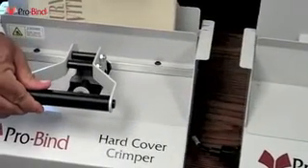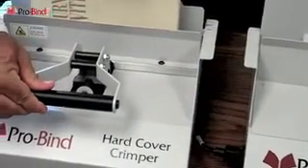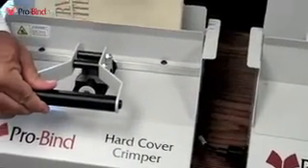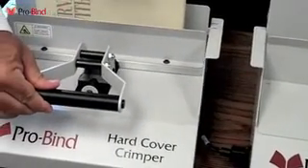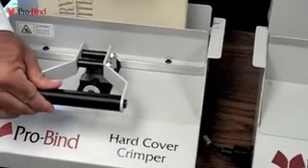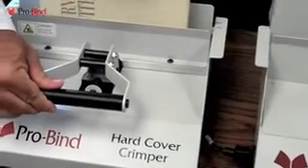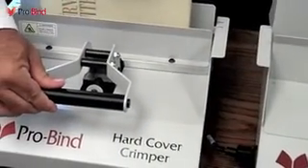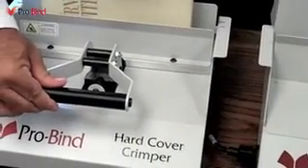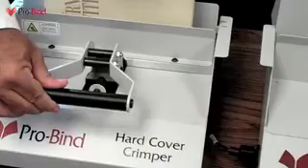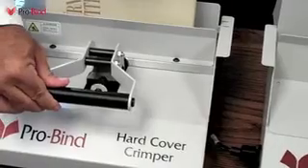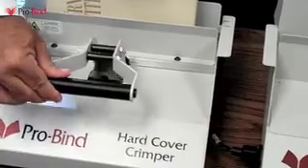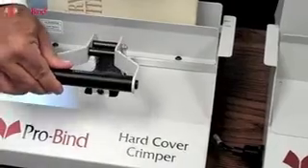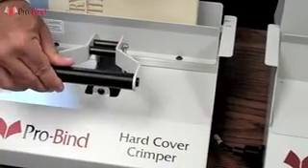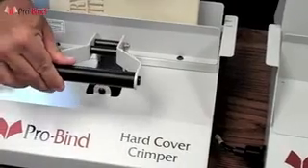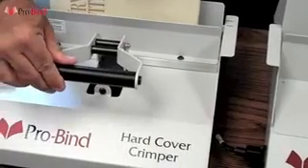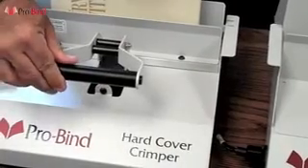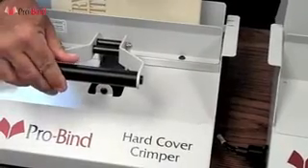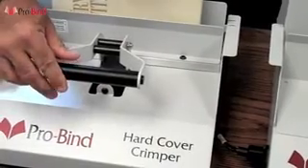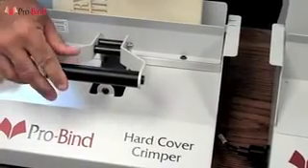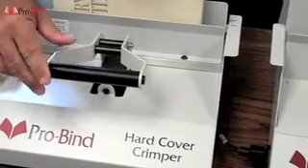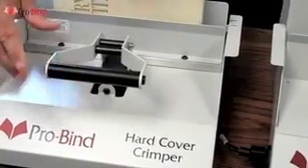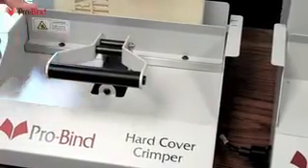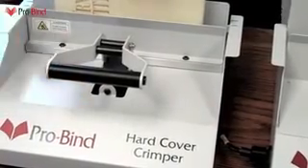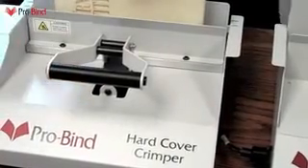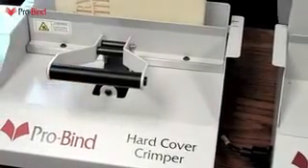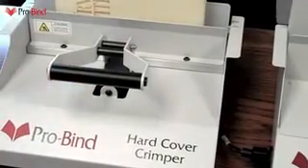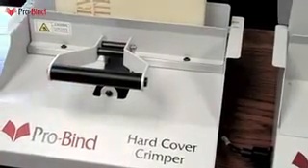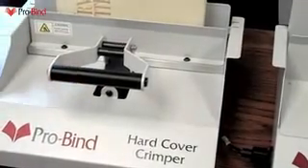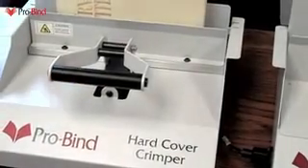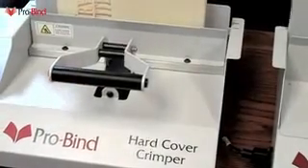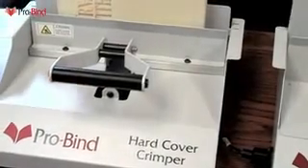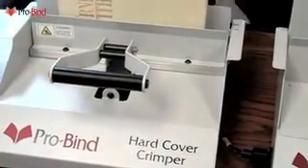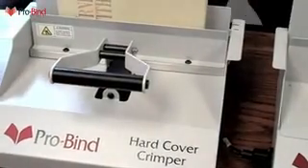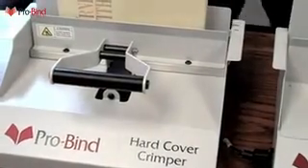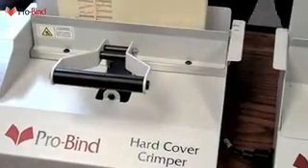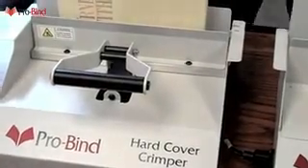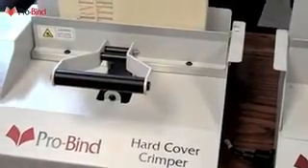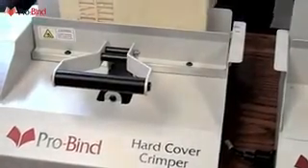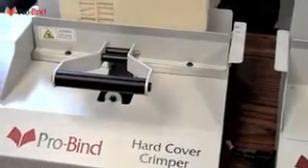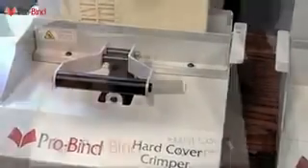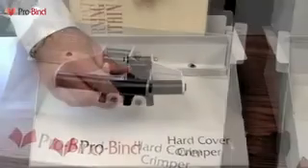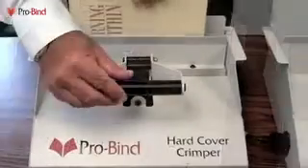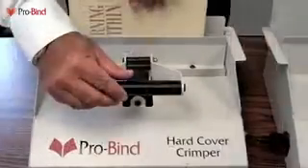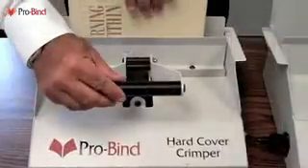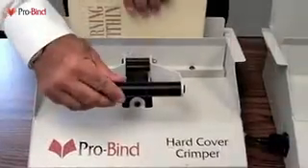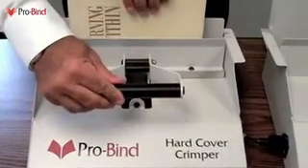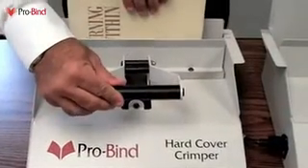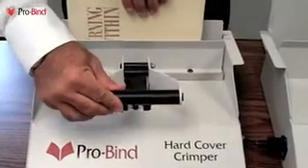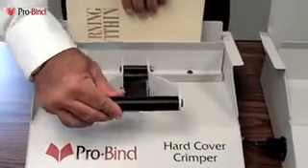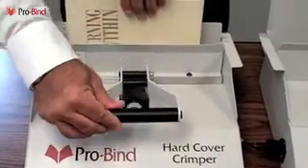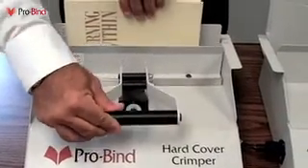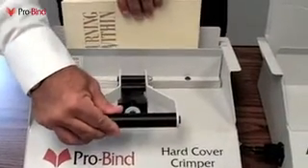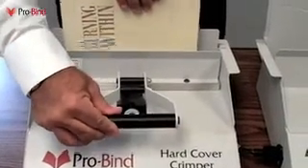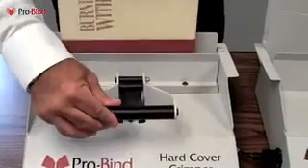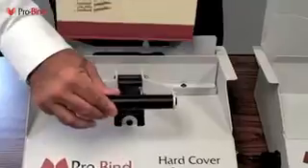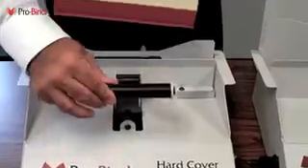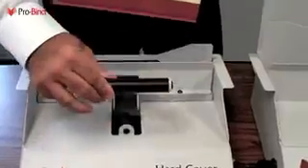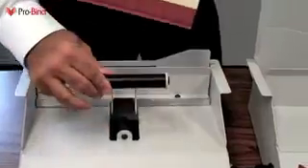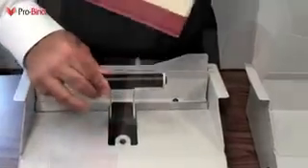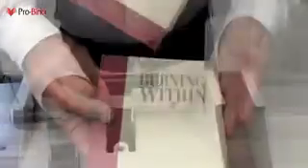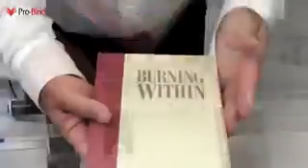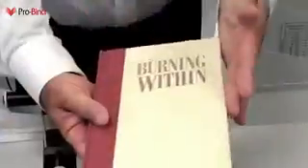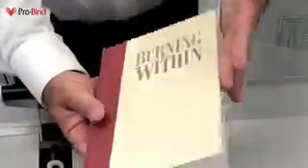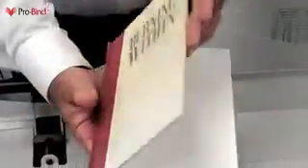Place it into the hardcover crimper. Allow the handle to spring back and hold the book there in place. After the book has cooled, remove it from the ProBind crimper and the repair is finished.